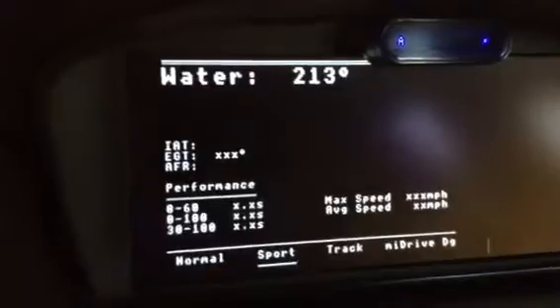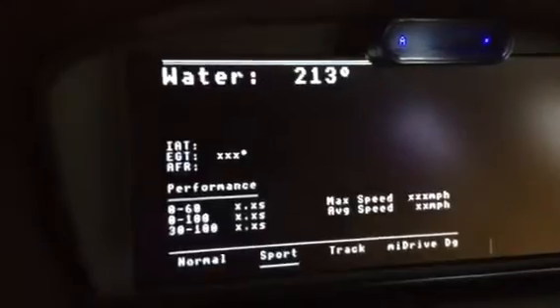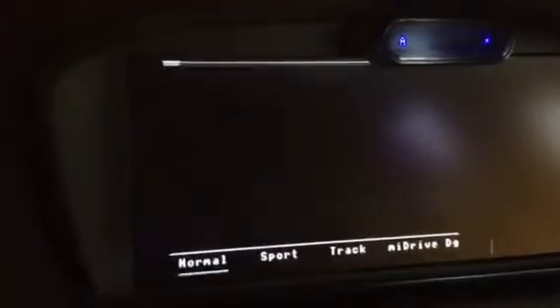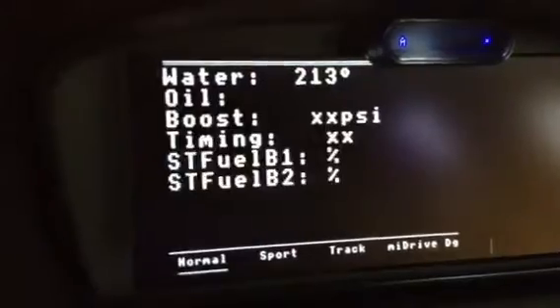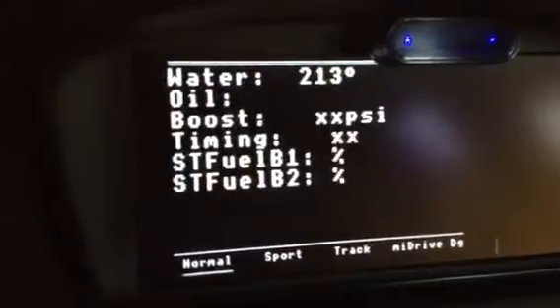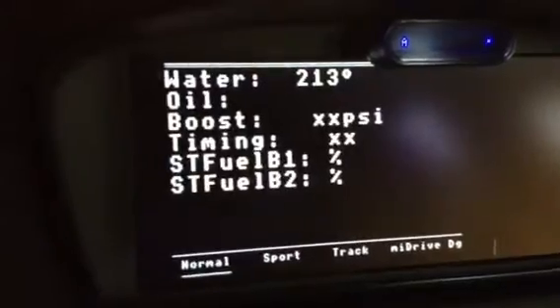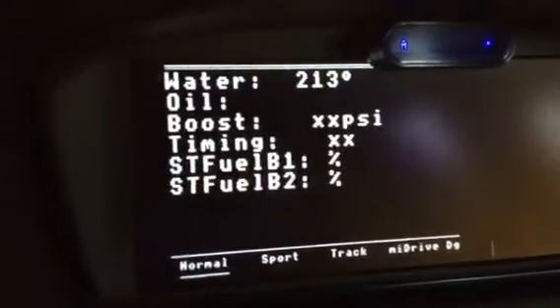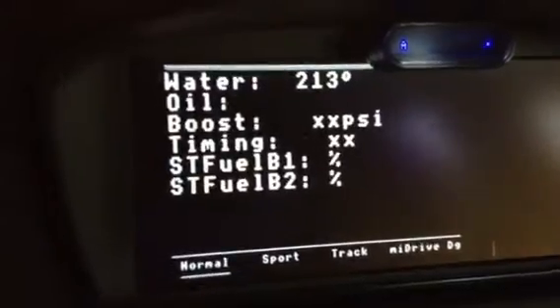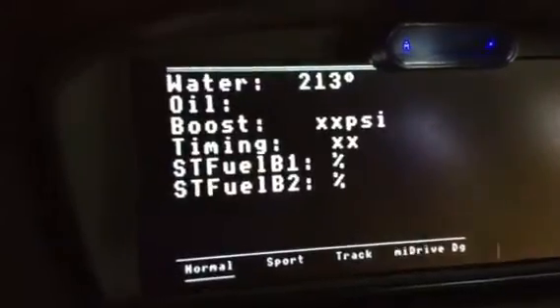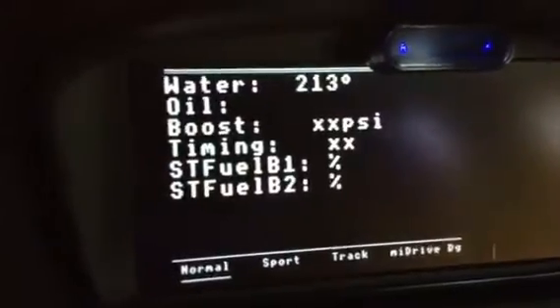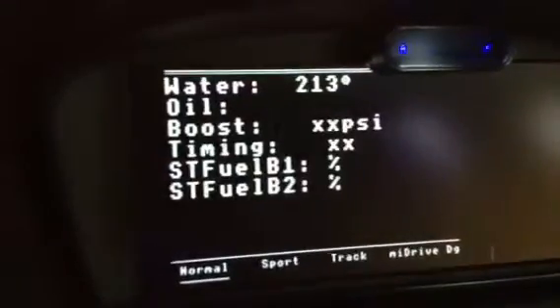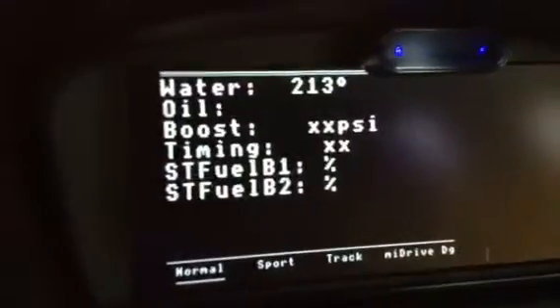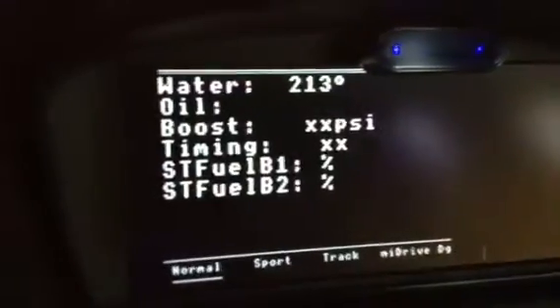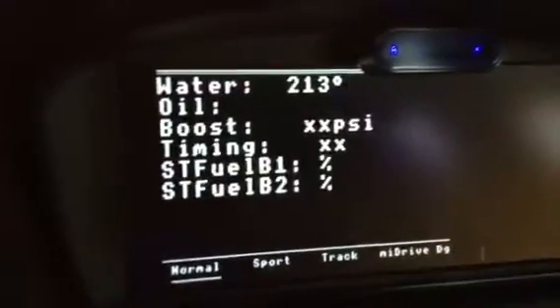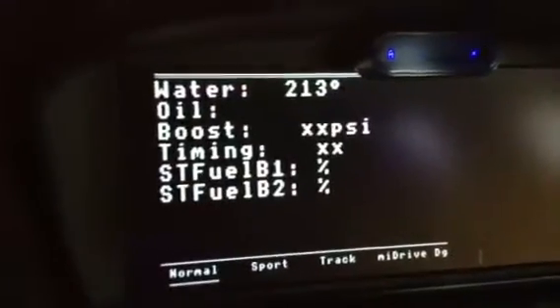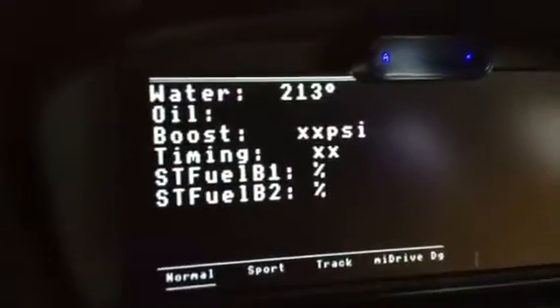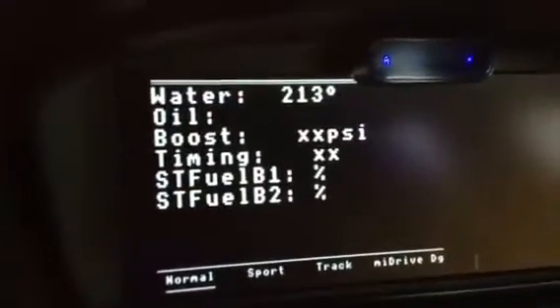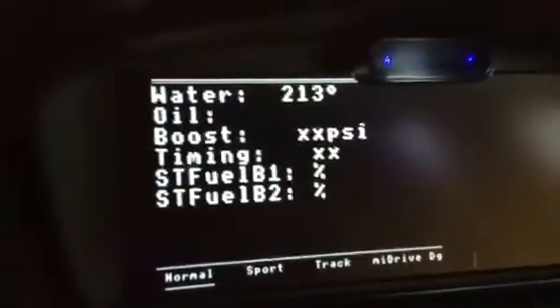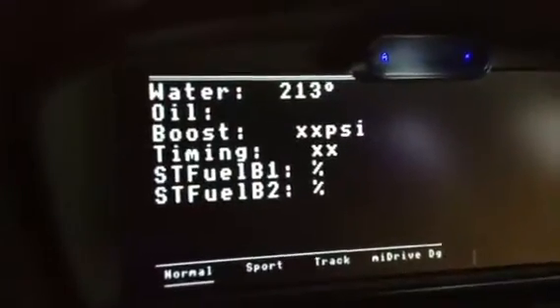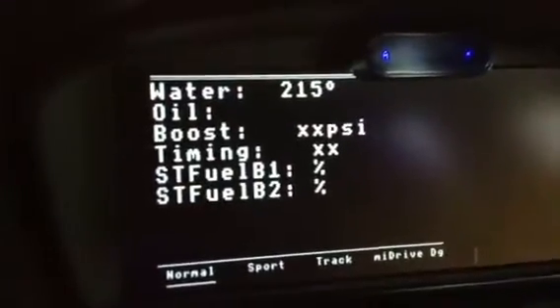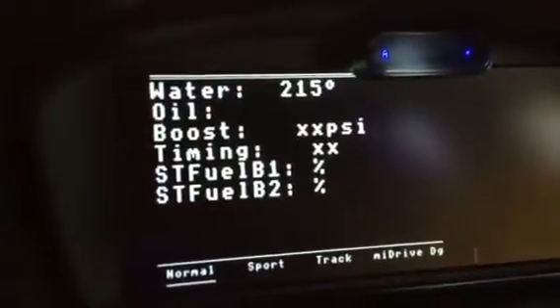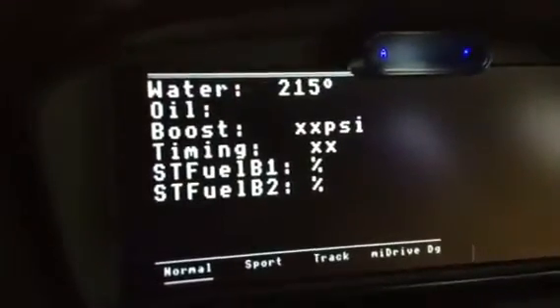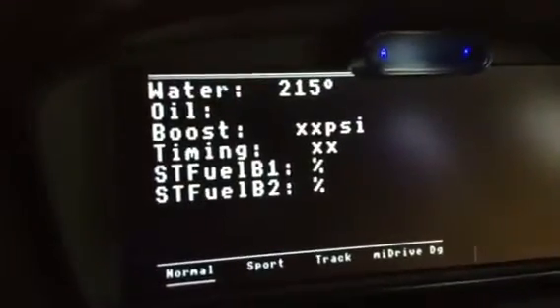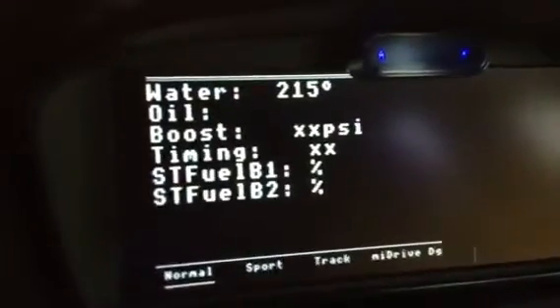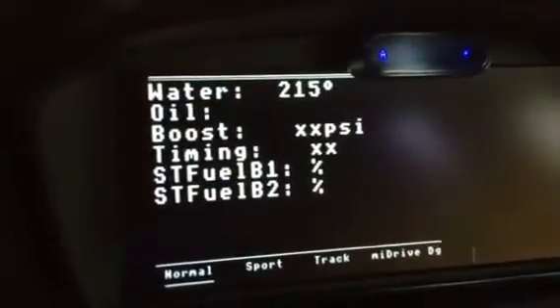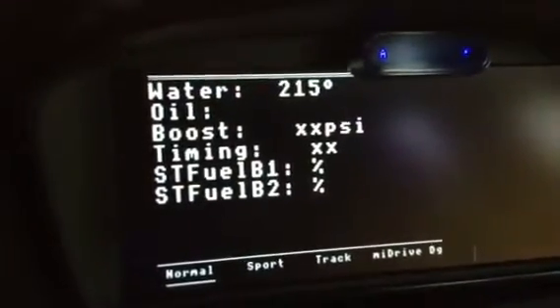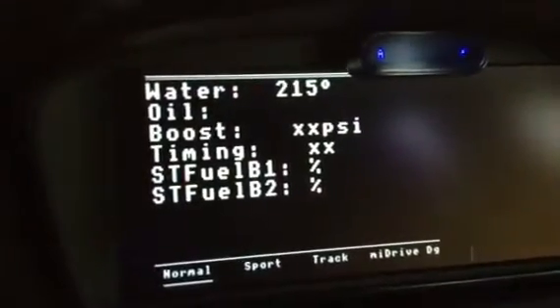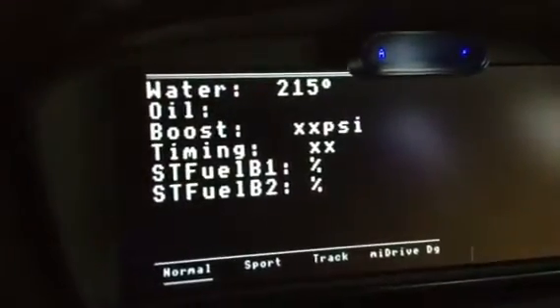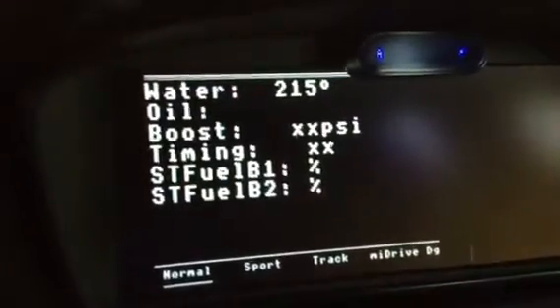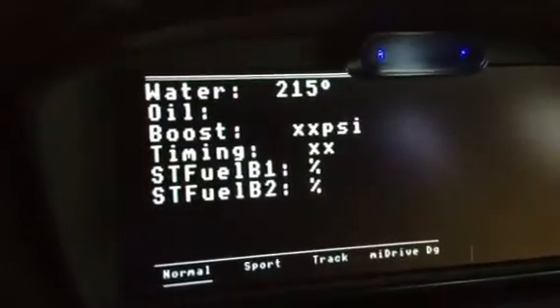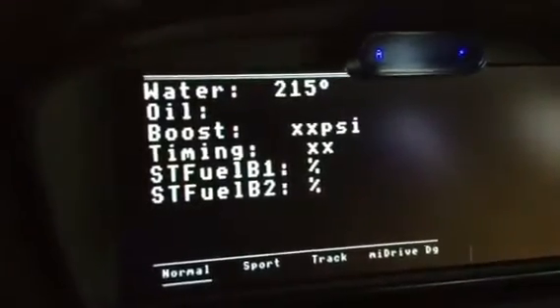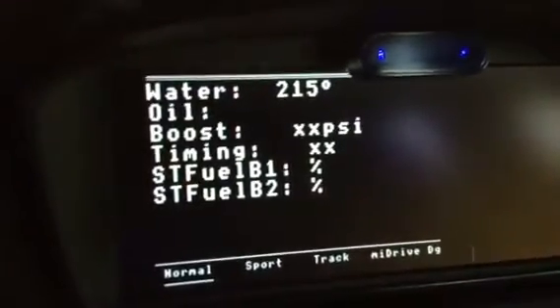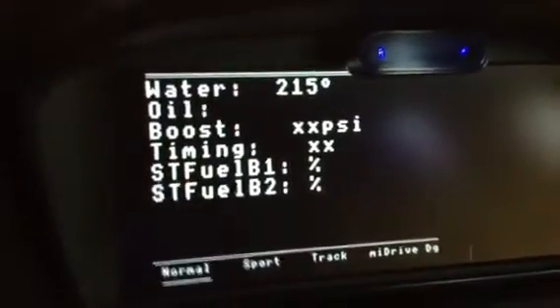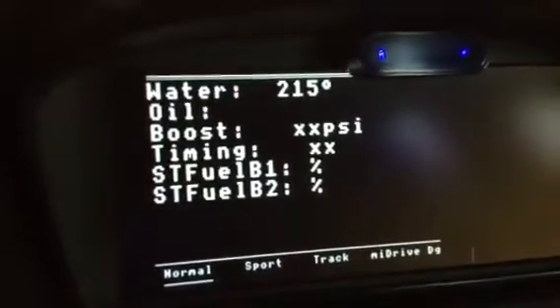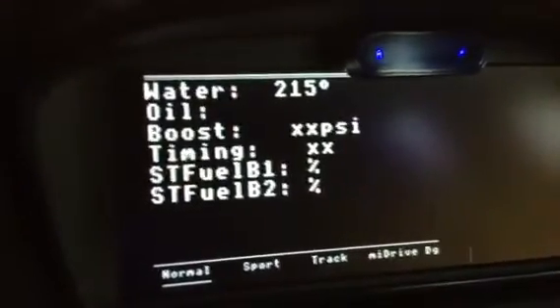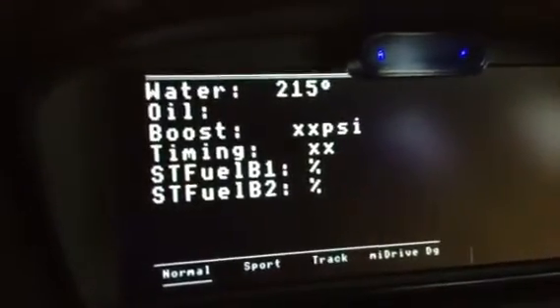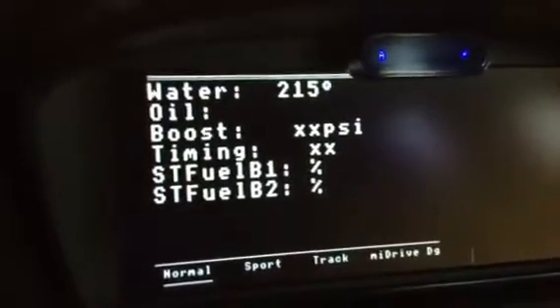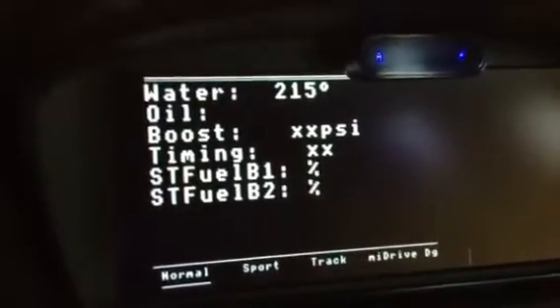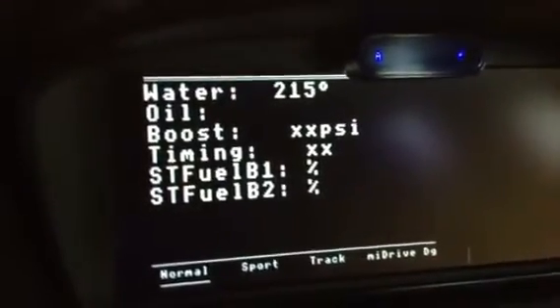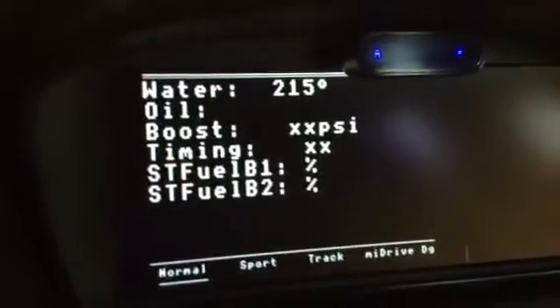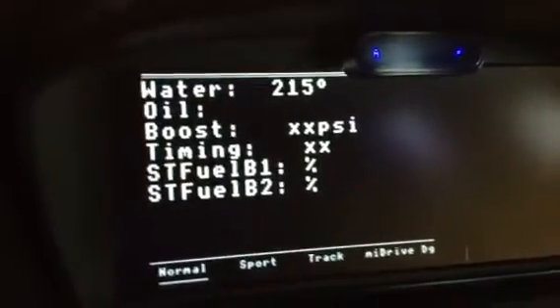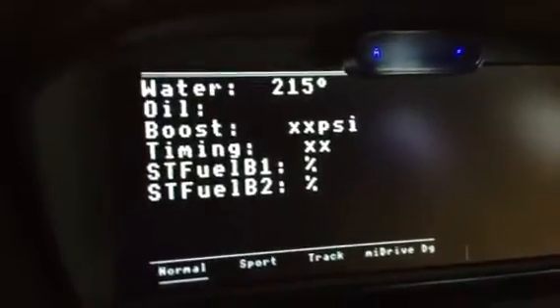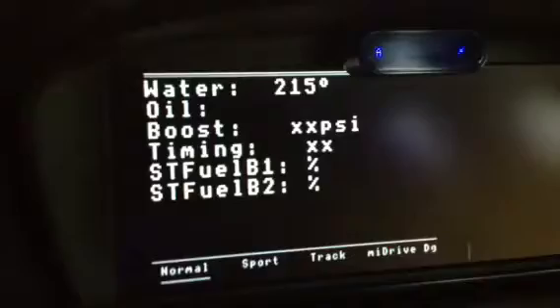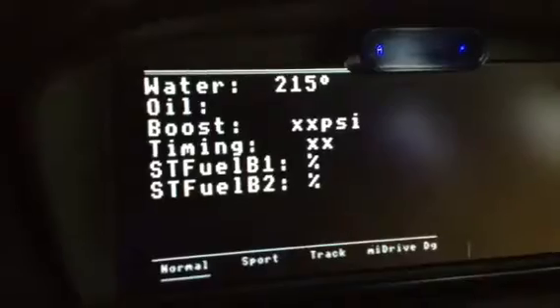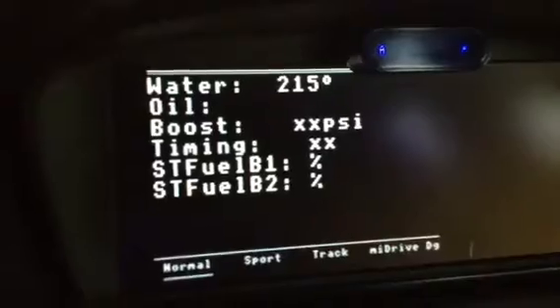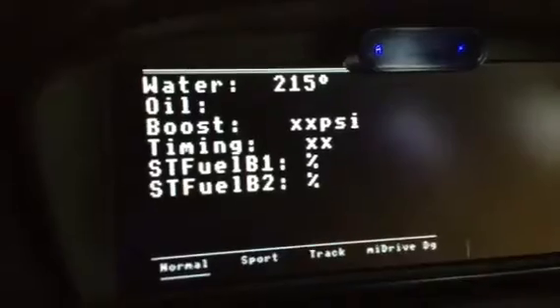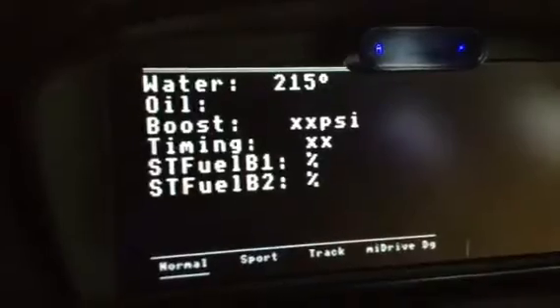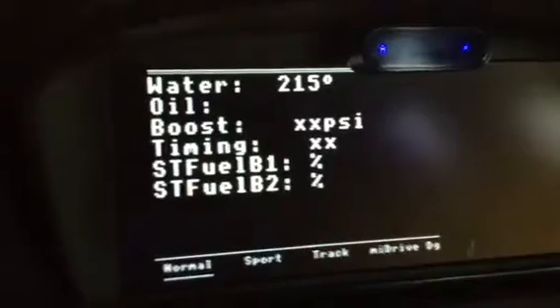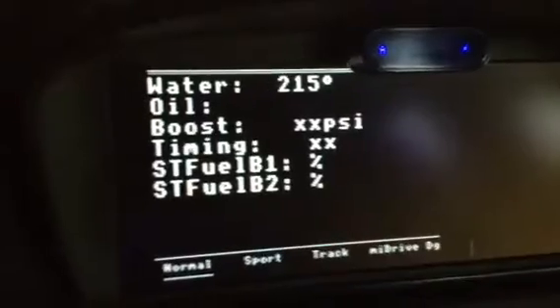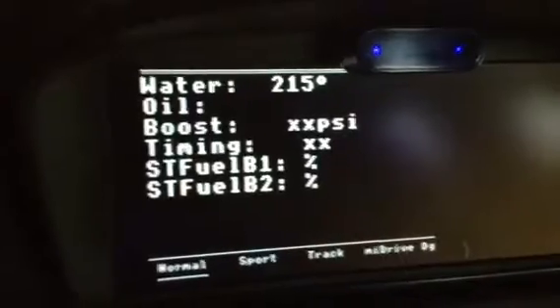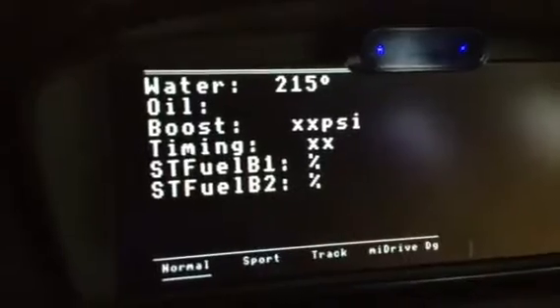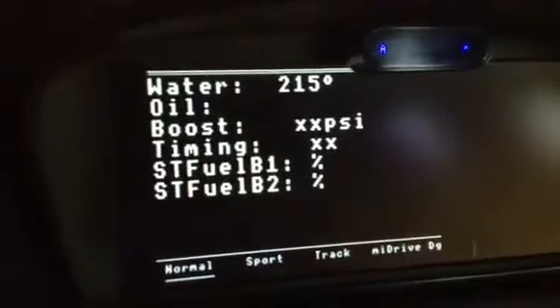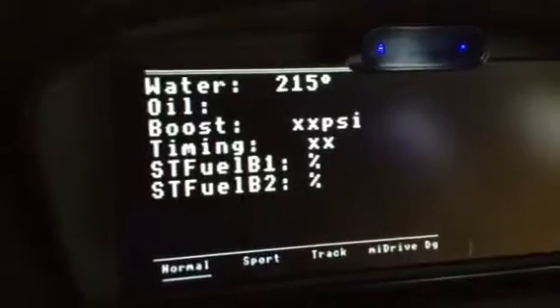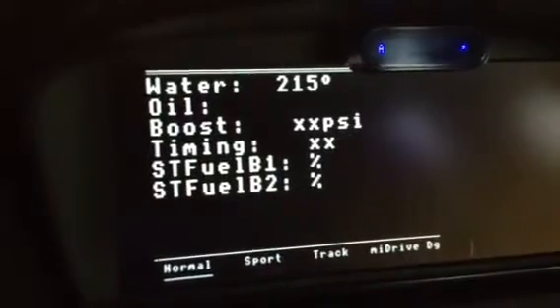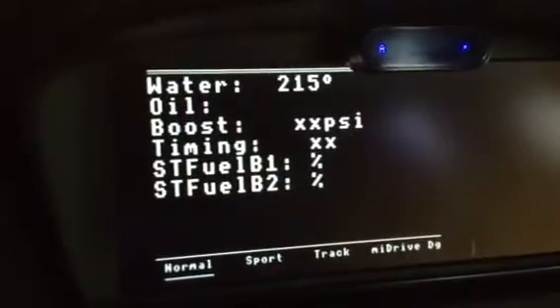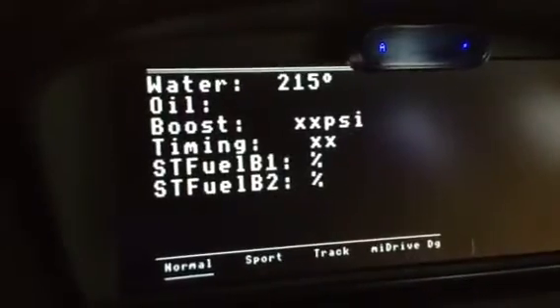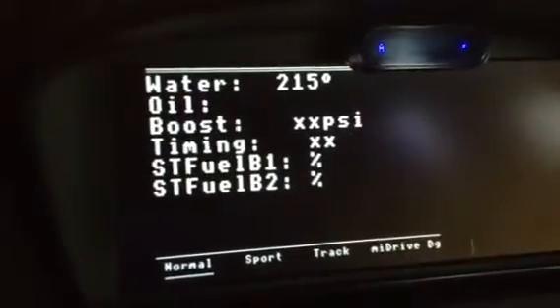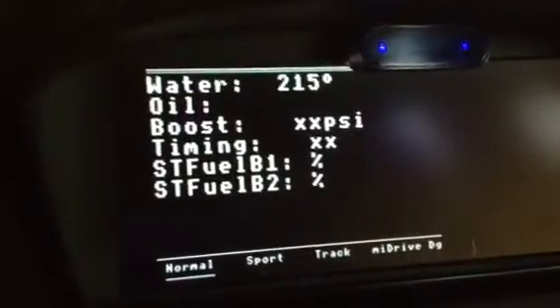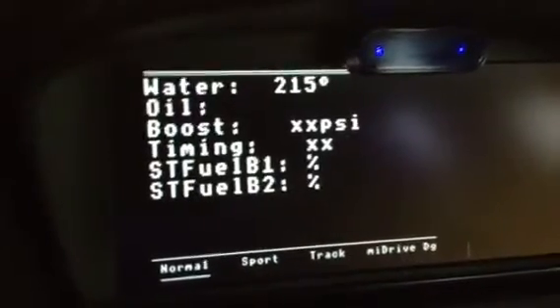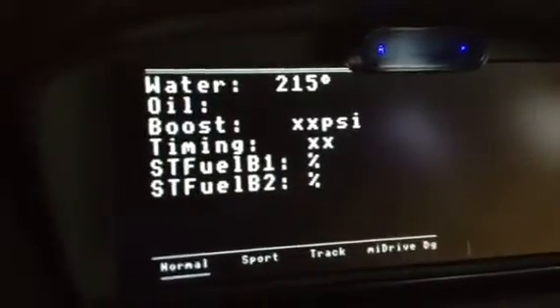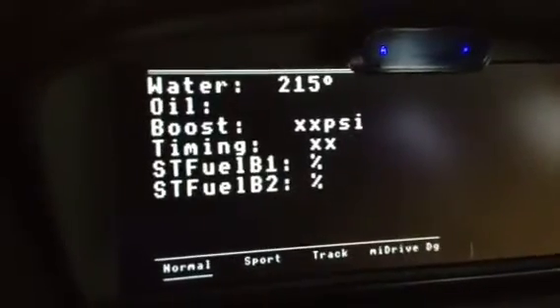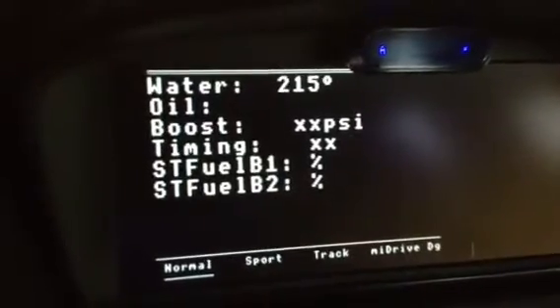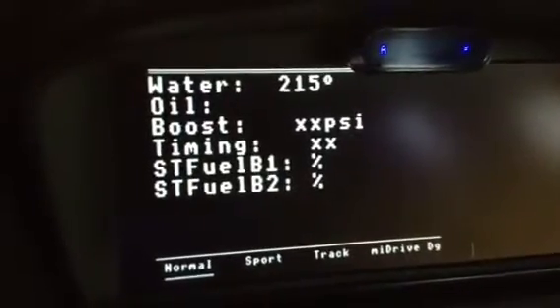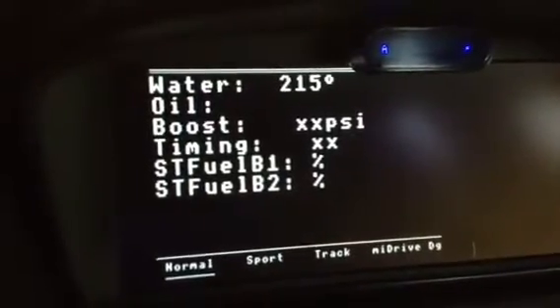Normal screens would look something like this. In this case the water temperature is accurate, but none of the other values are correct of course.